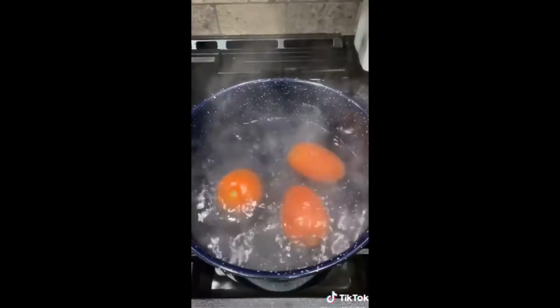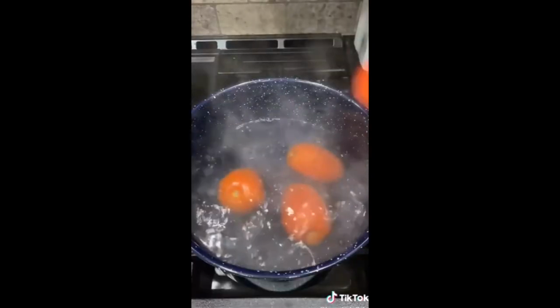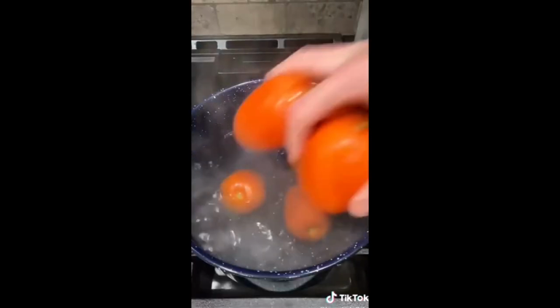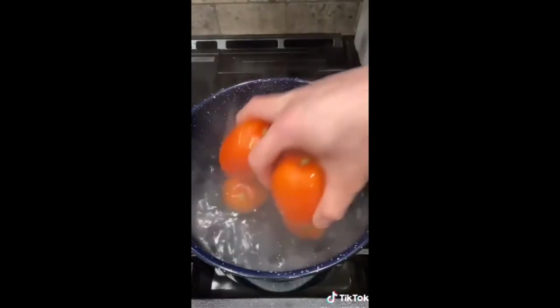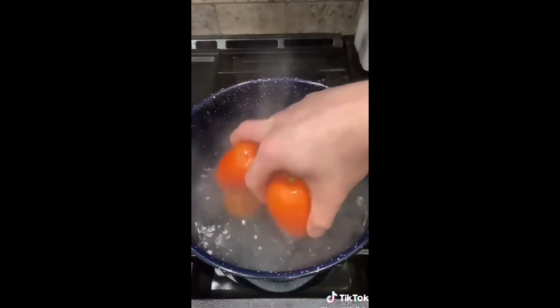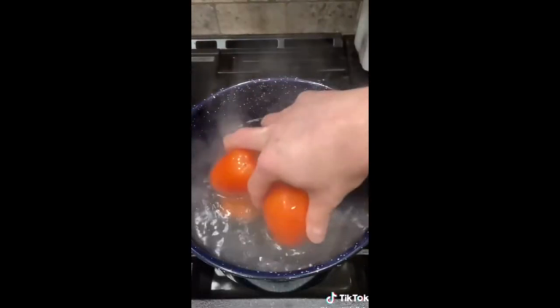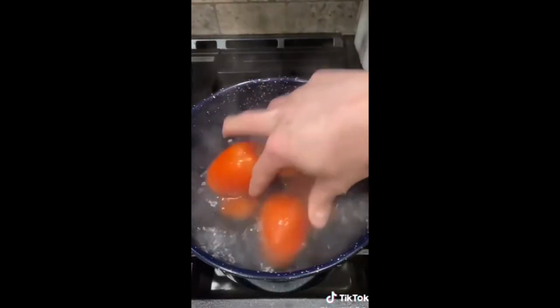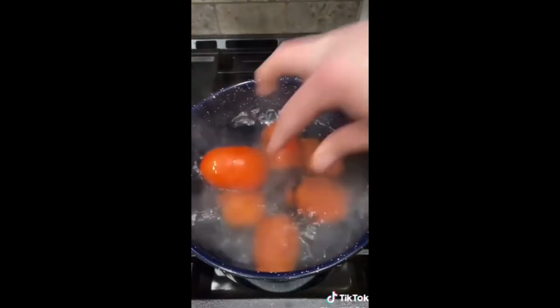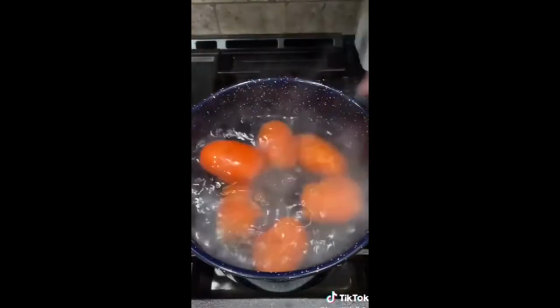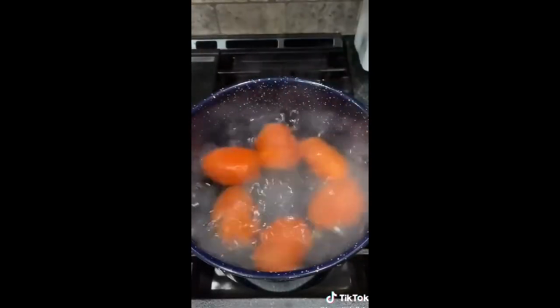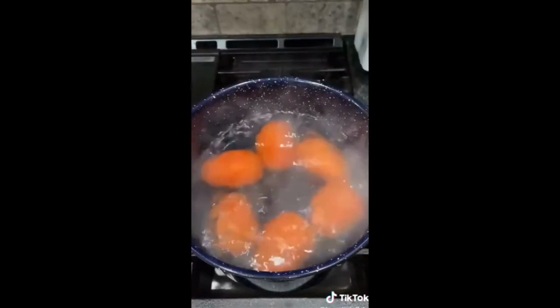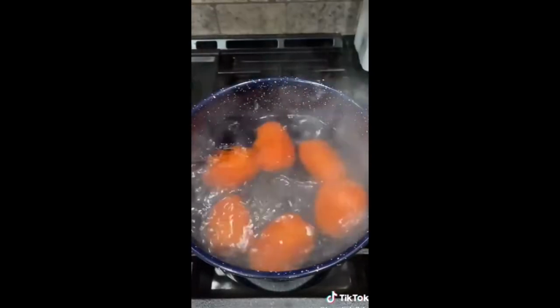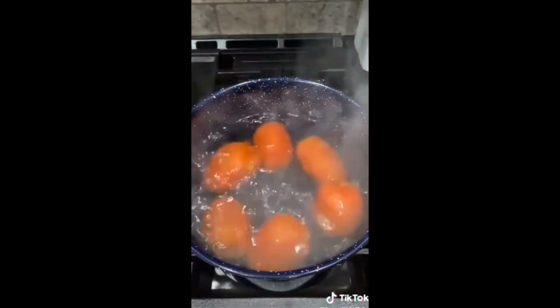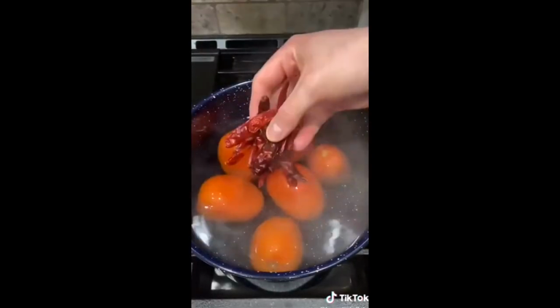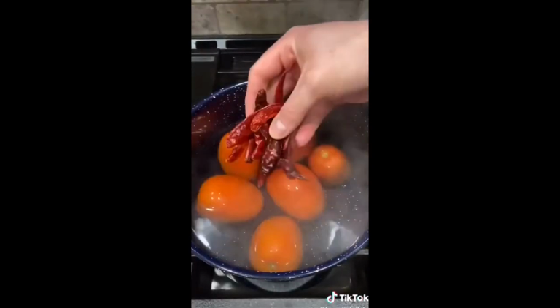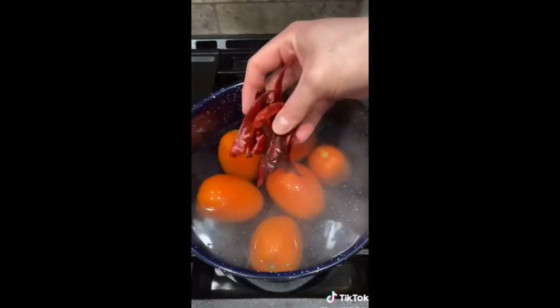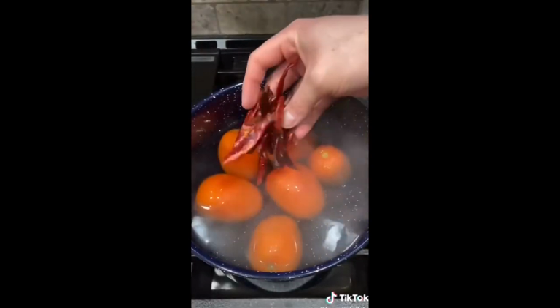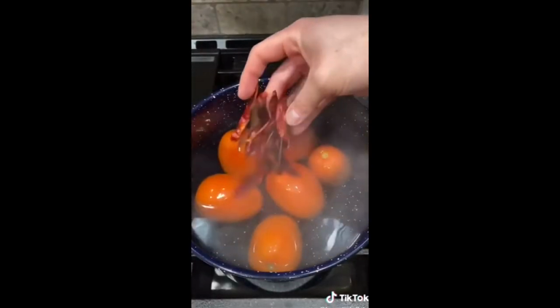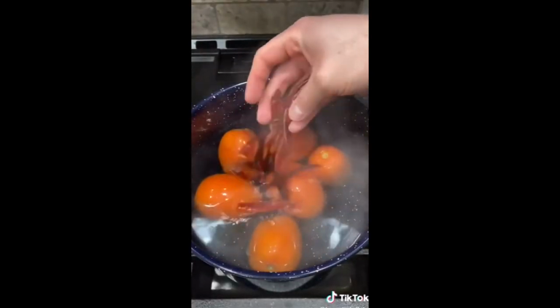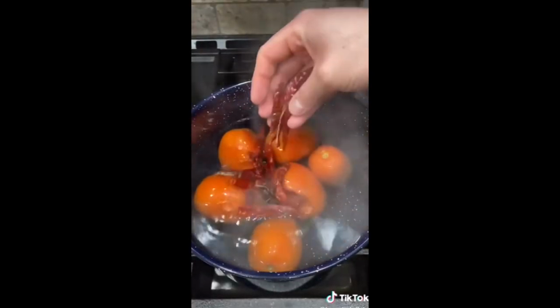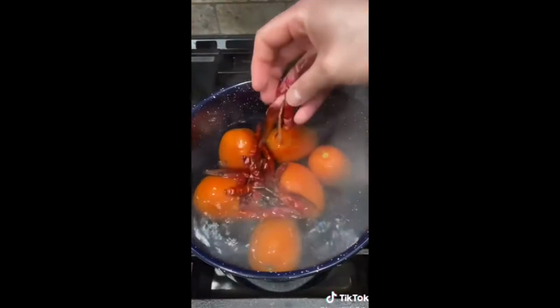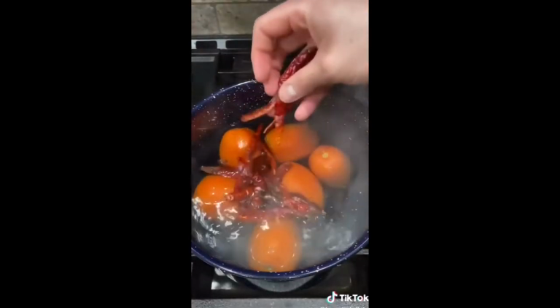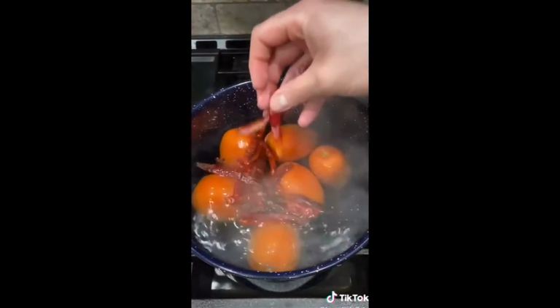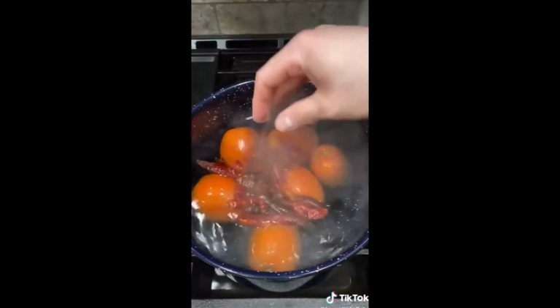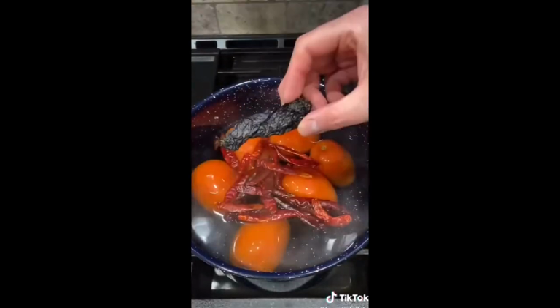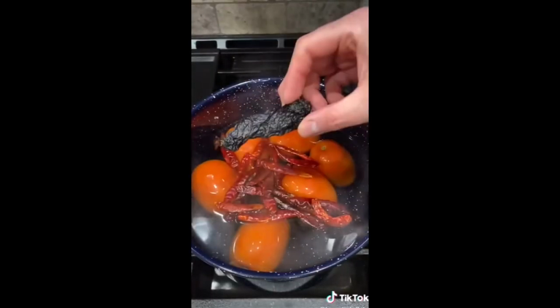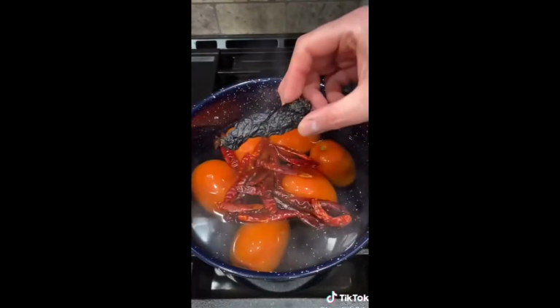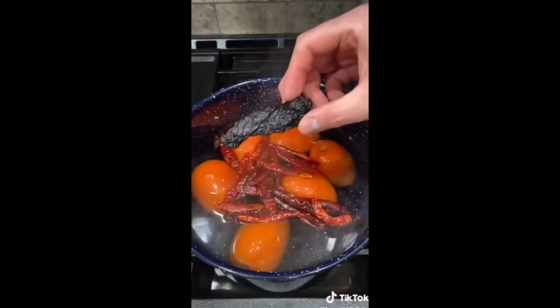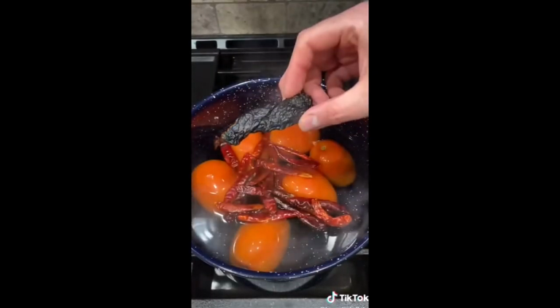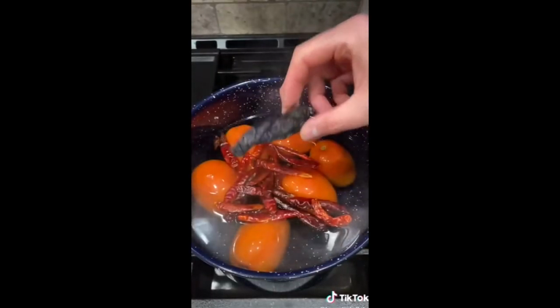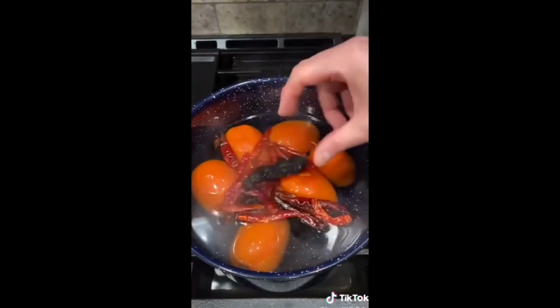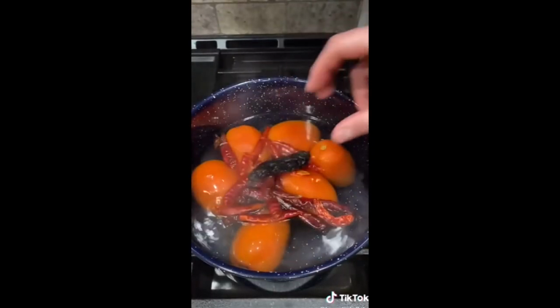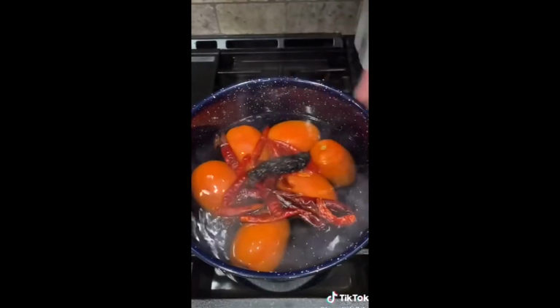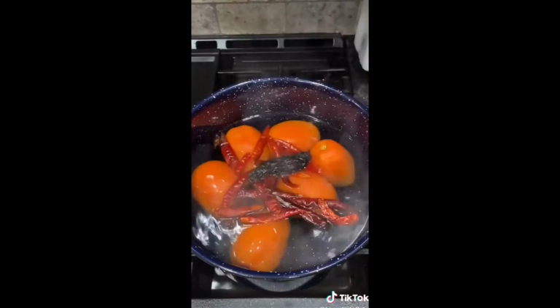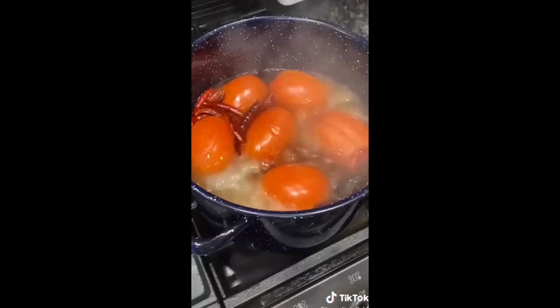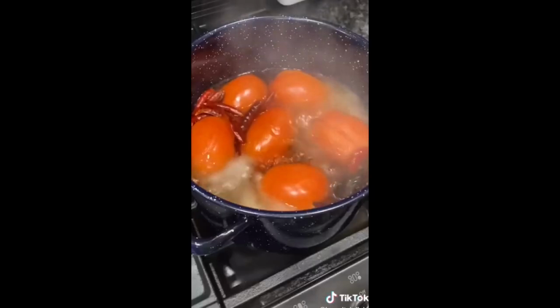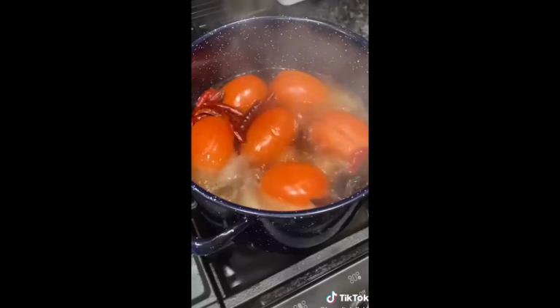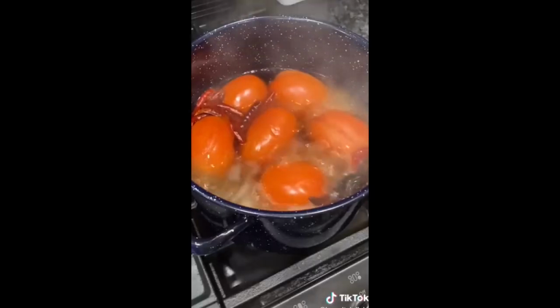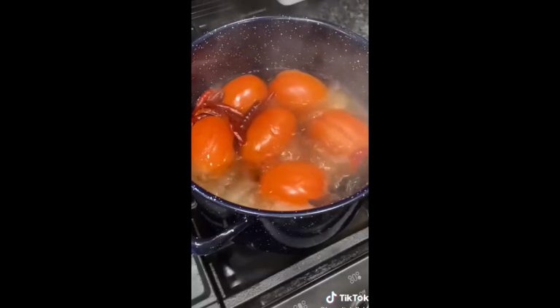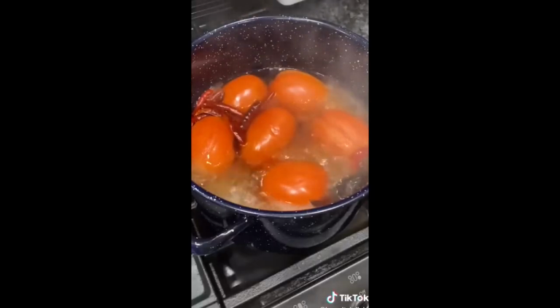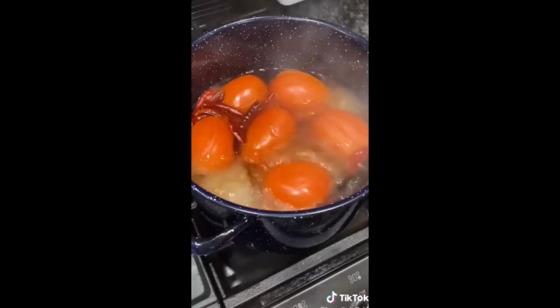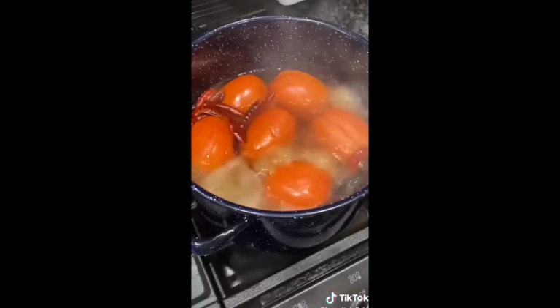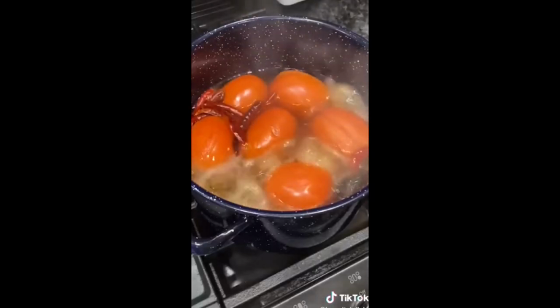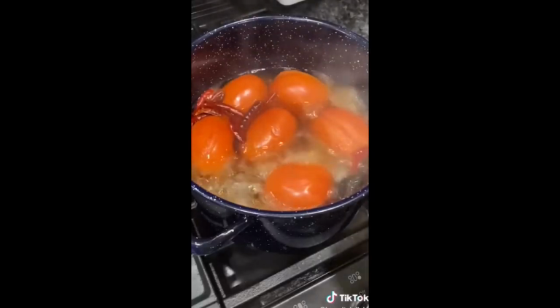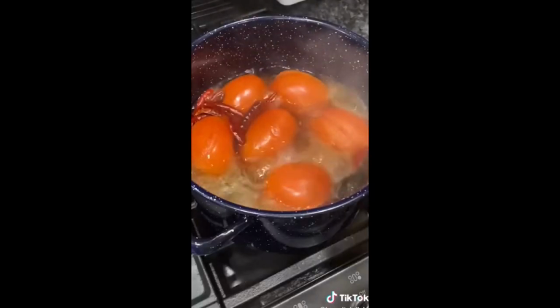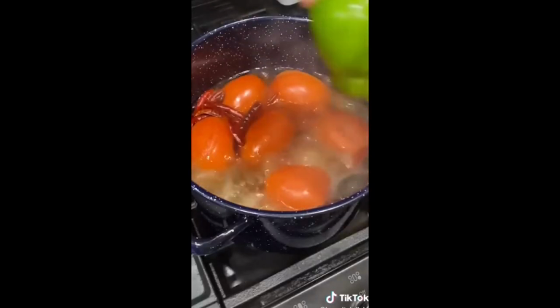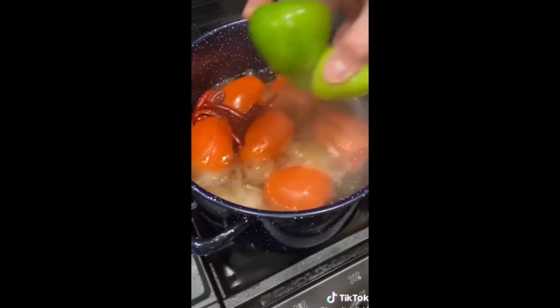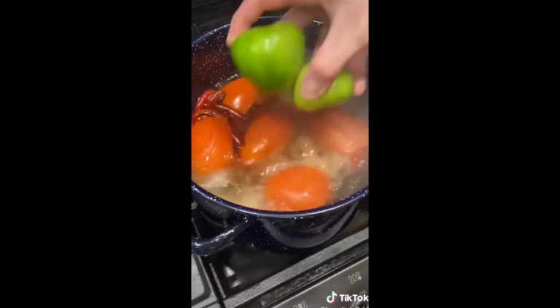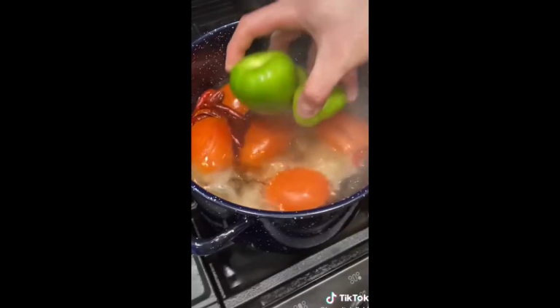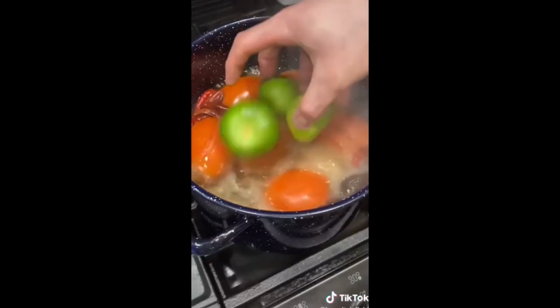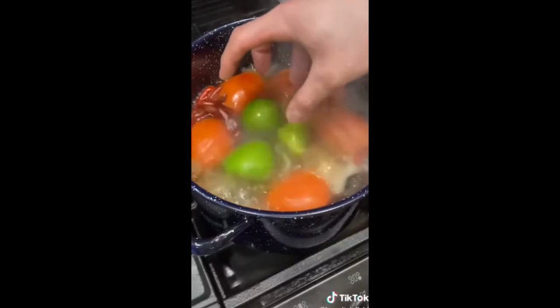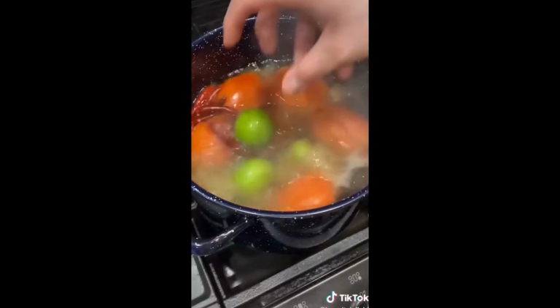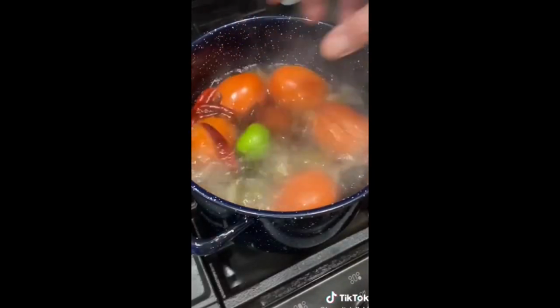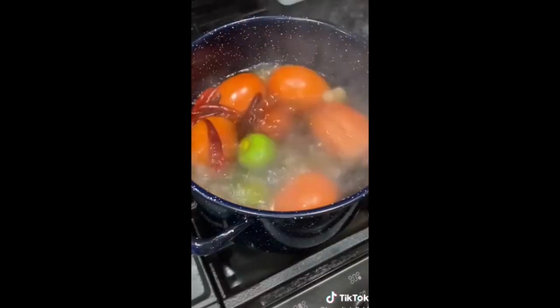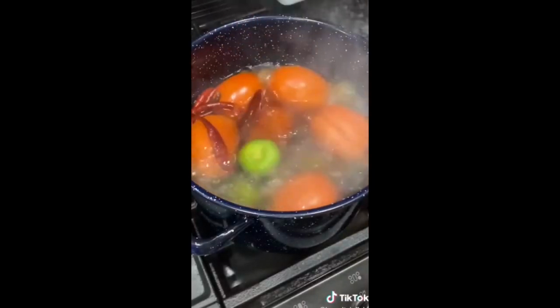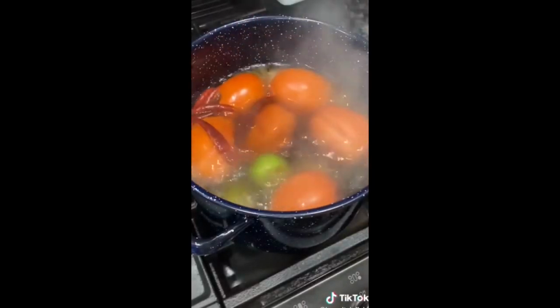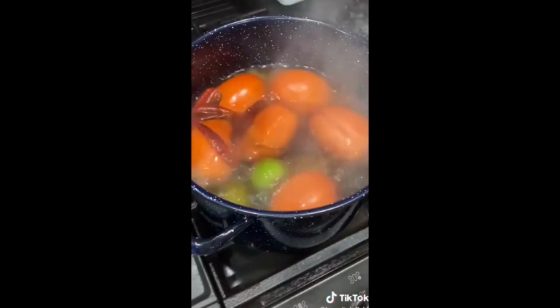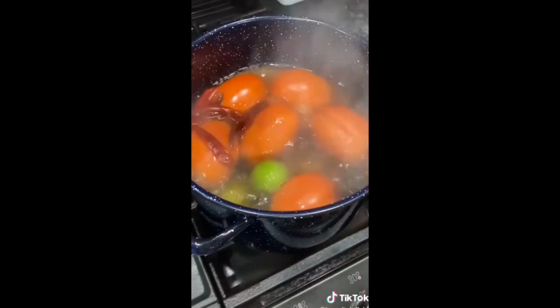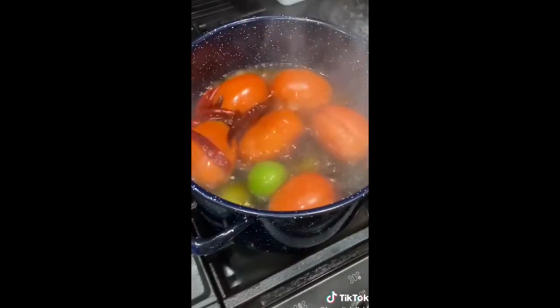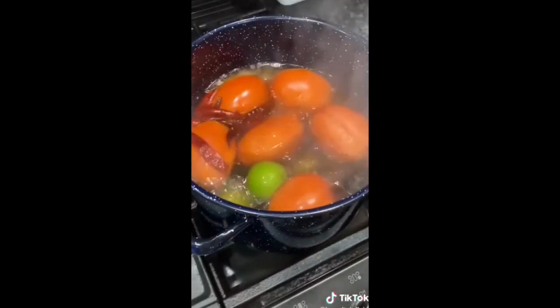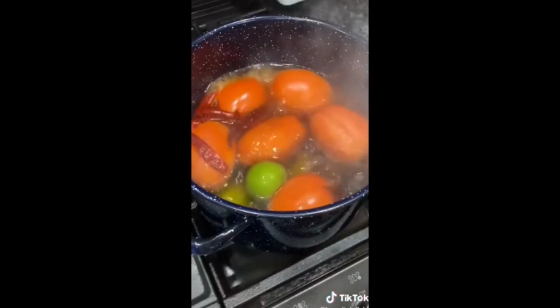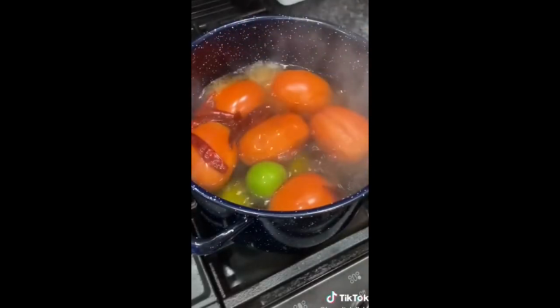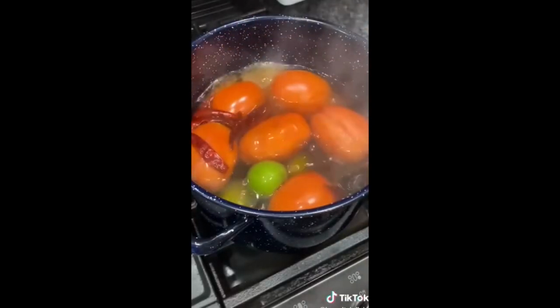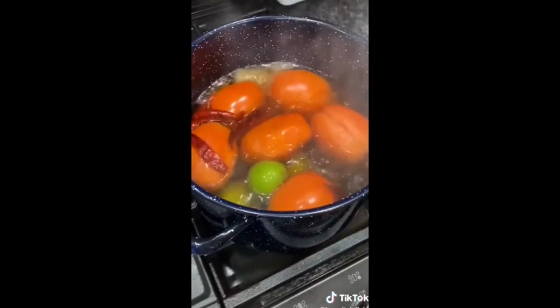For the salsa: 6 tomatoes, a little bit of chile de árbol and chile morita. After 10 minutes, add 3 tomatillos and cook for just 3 more minutes.